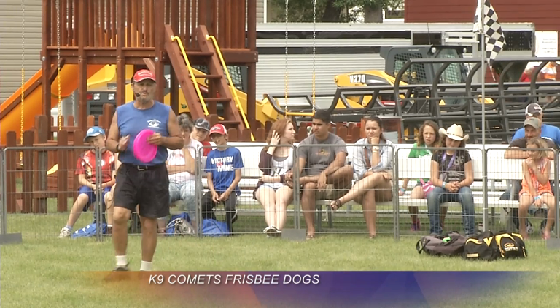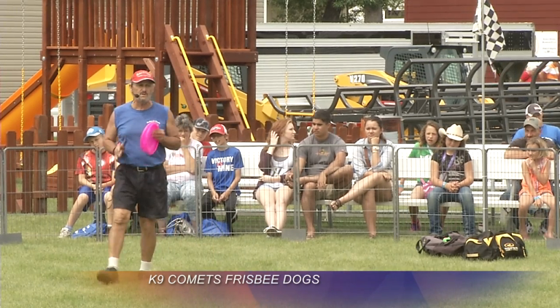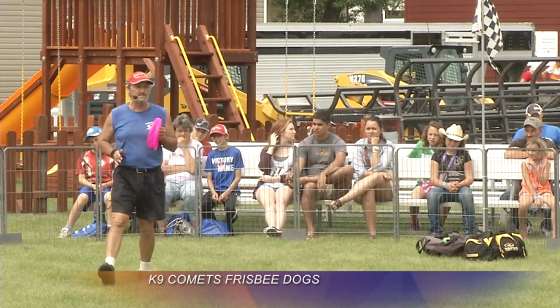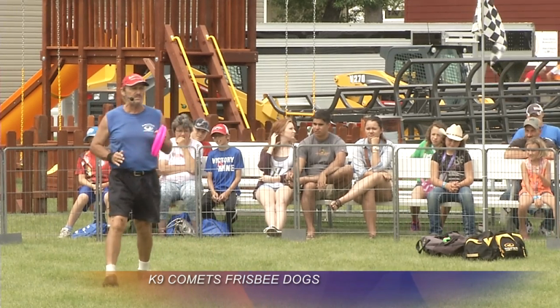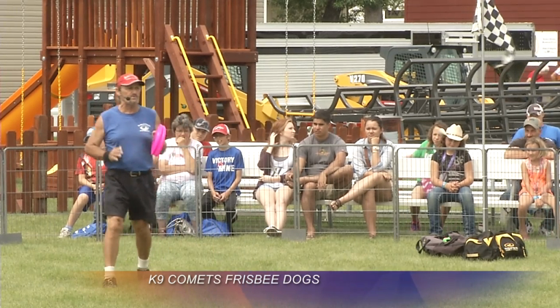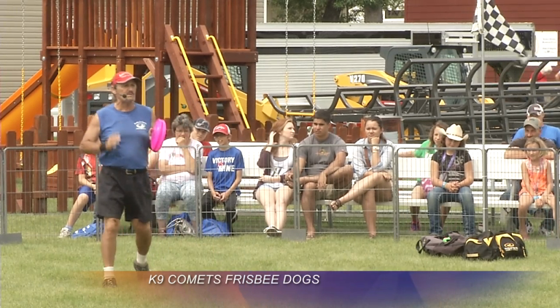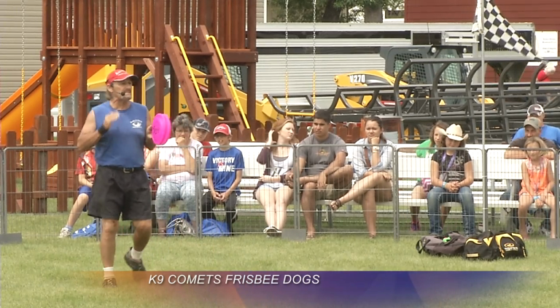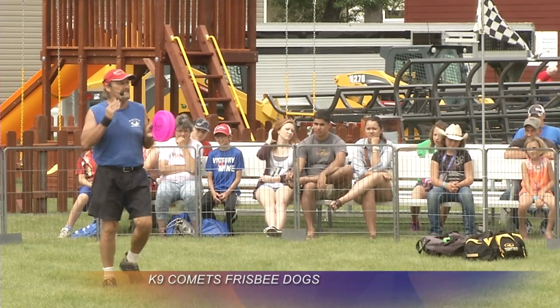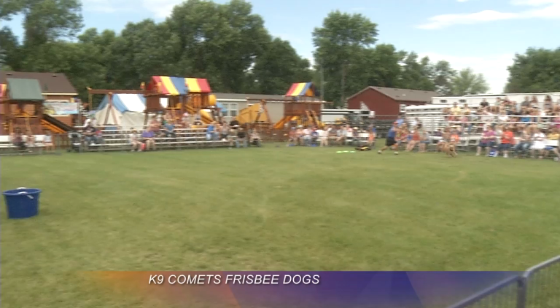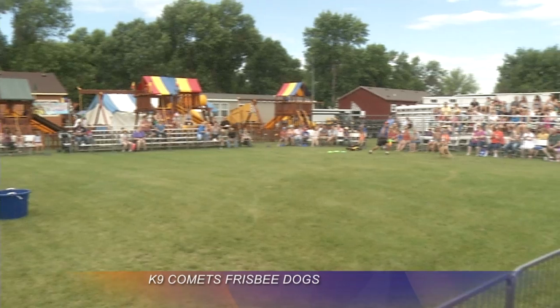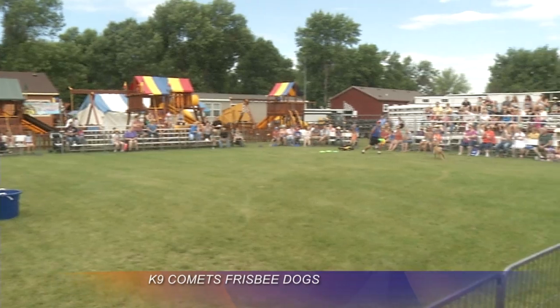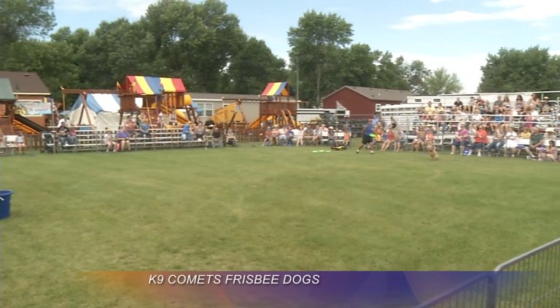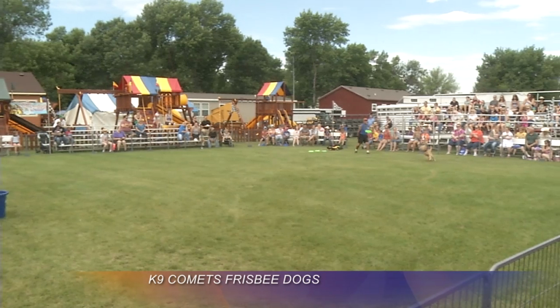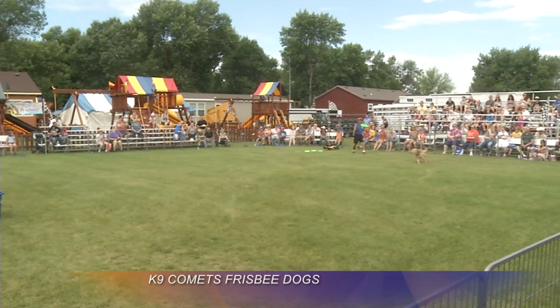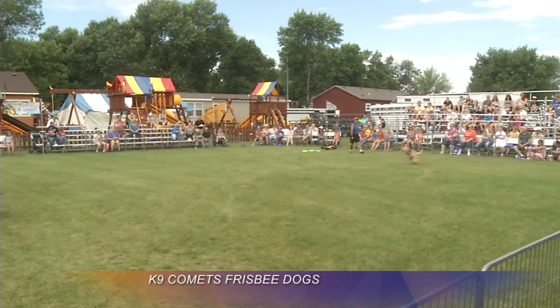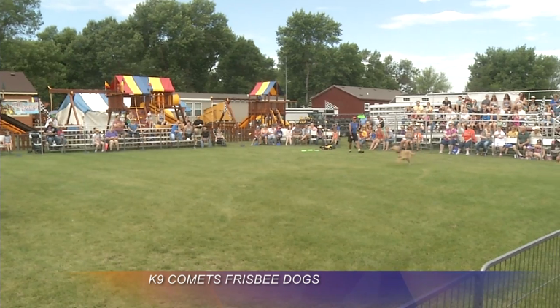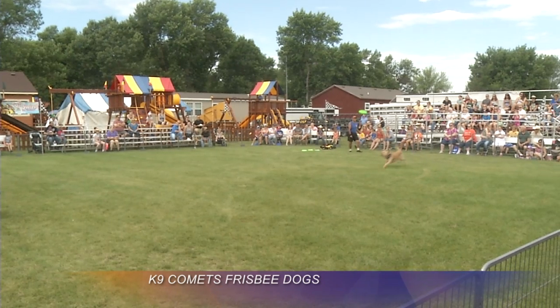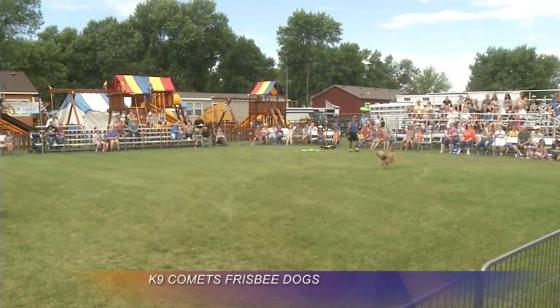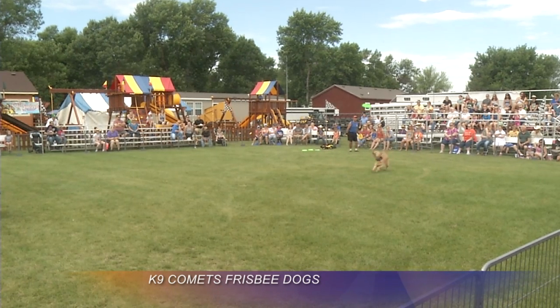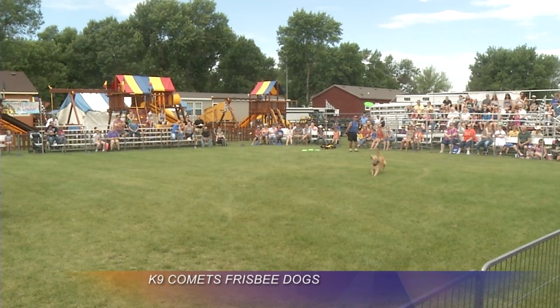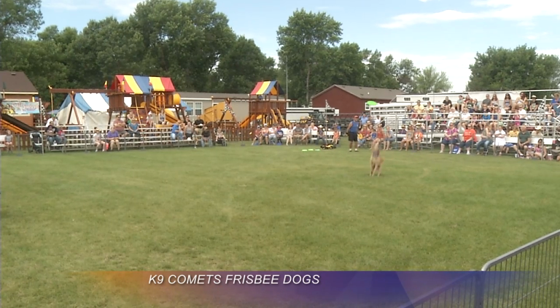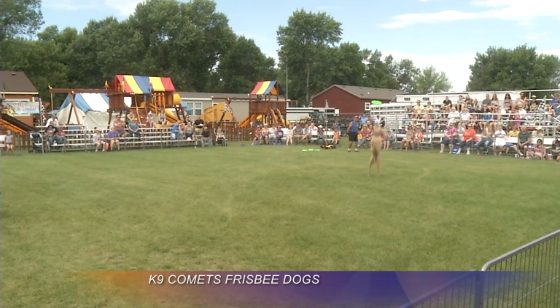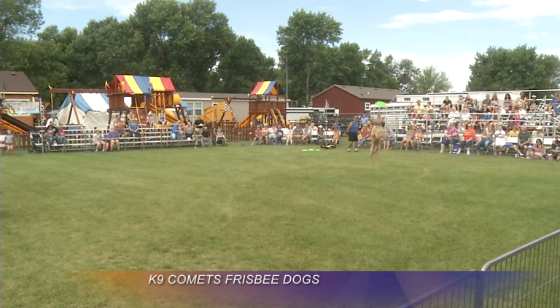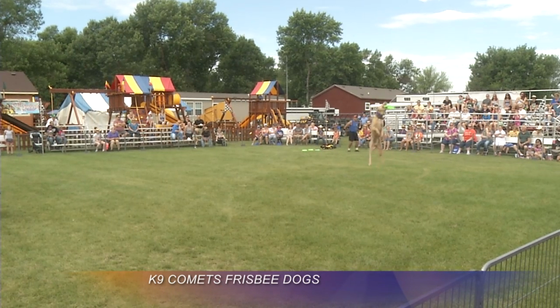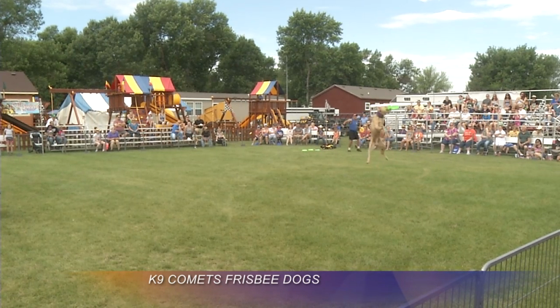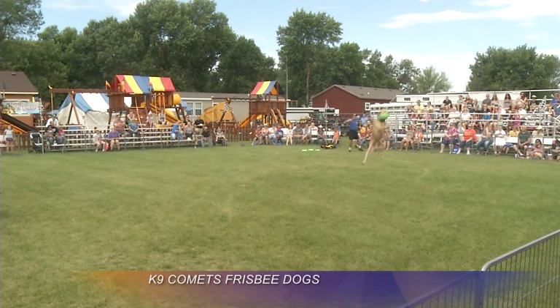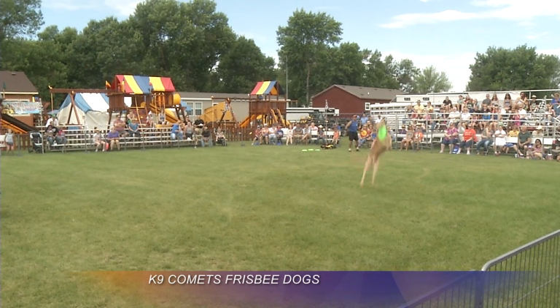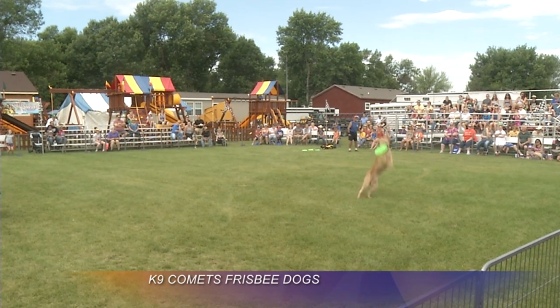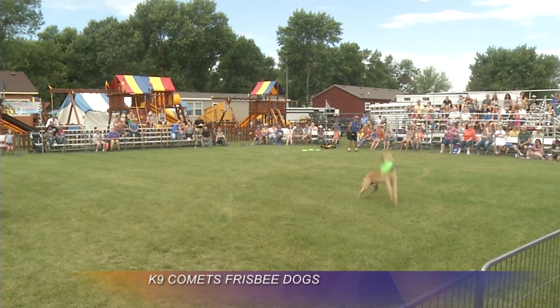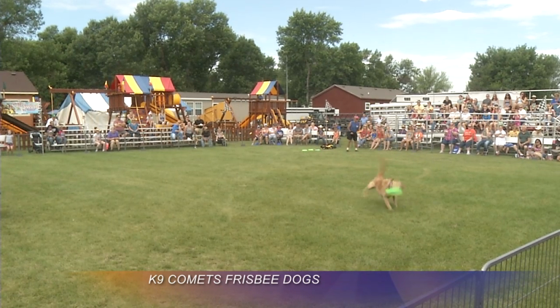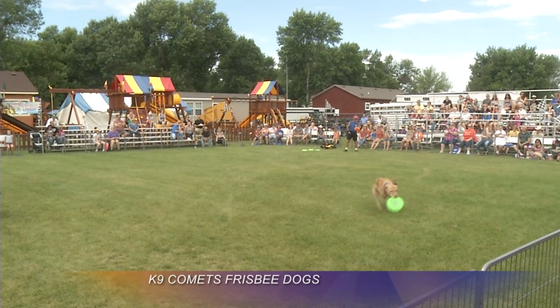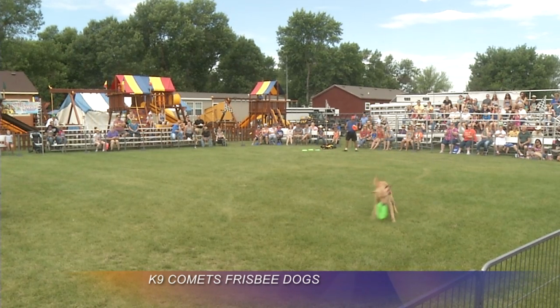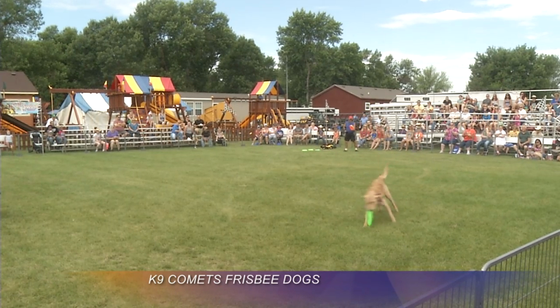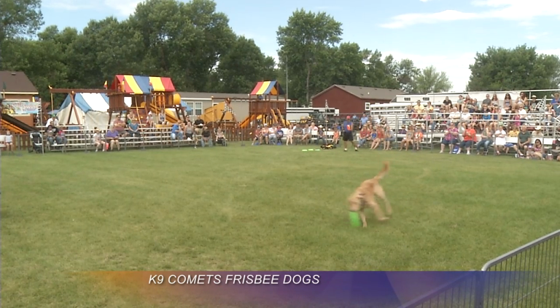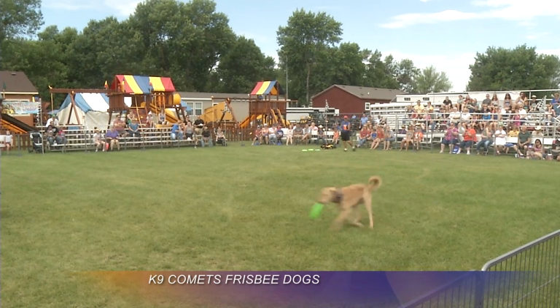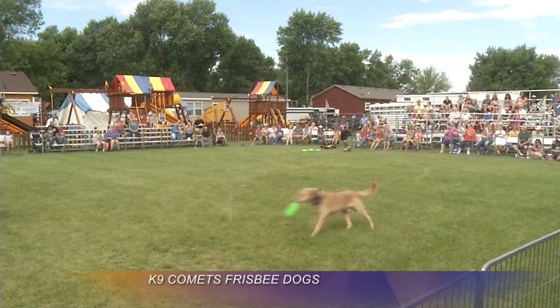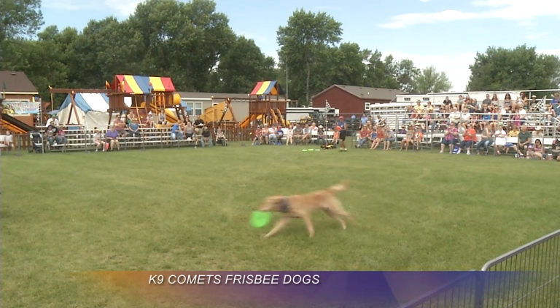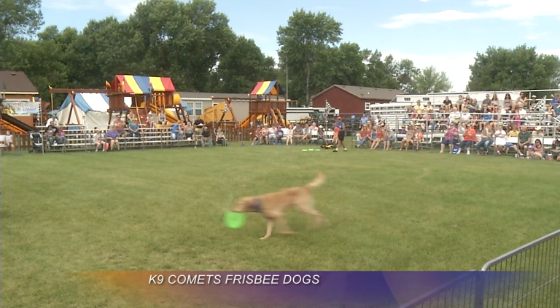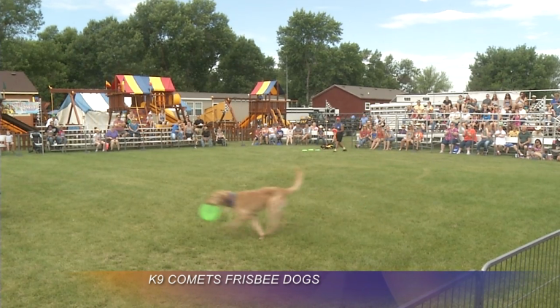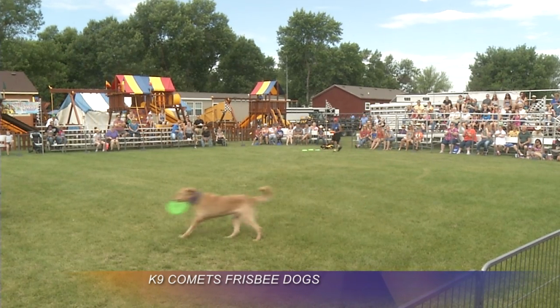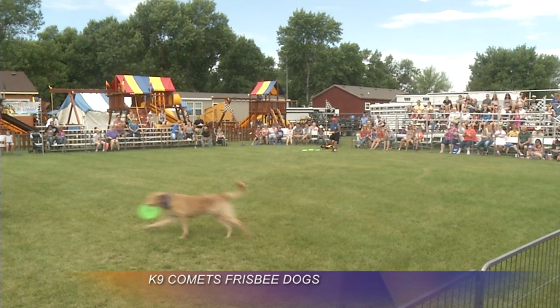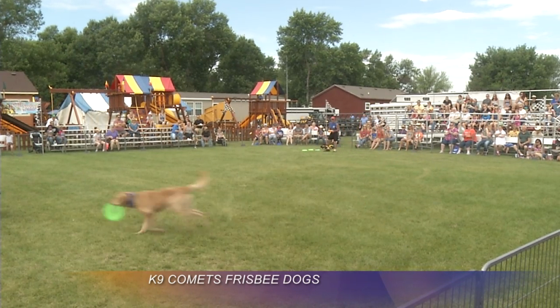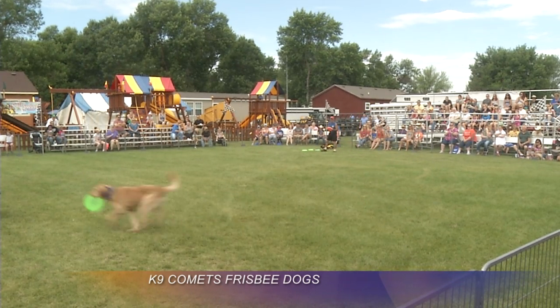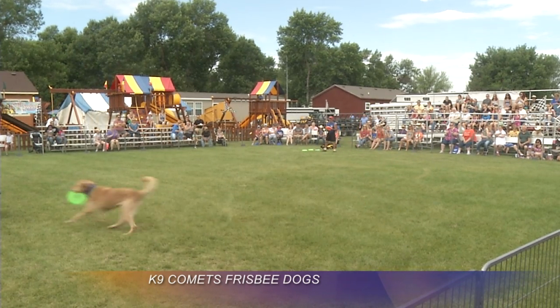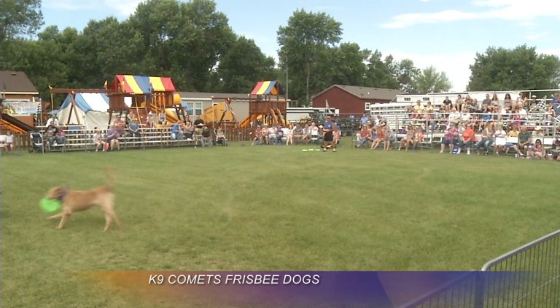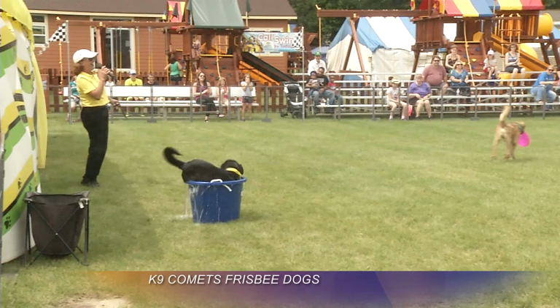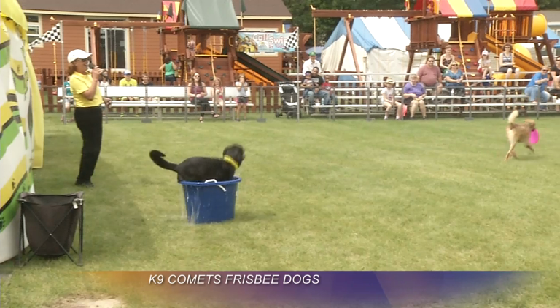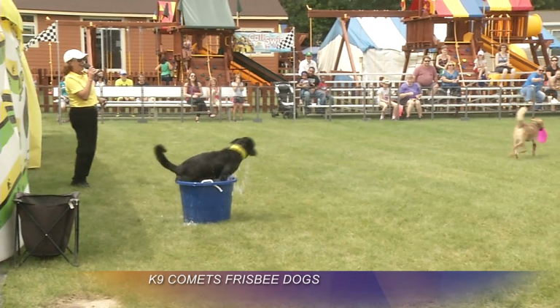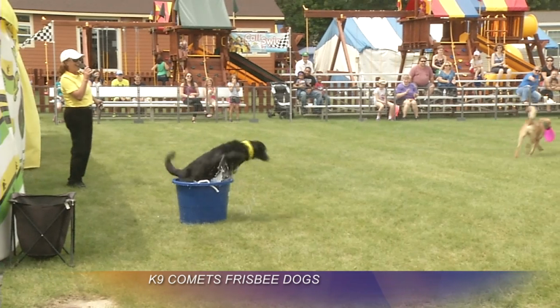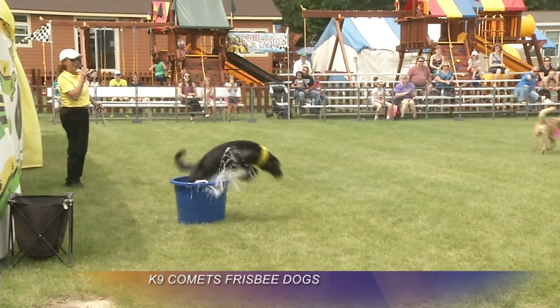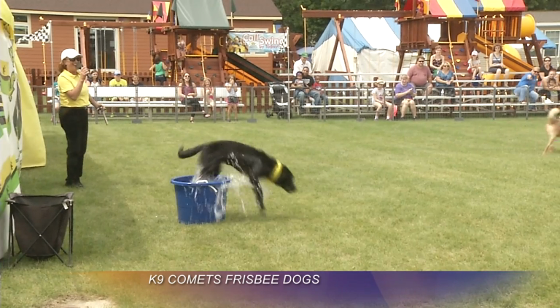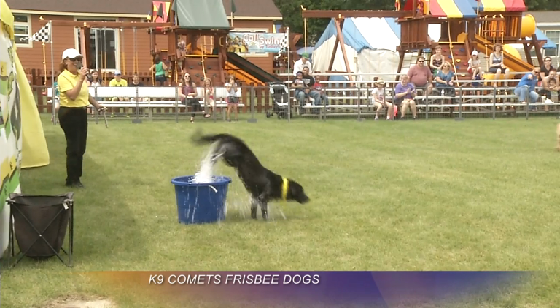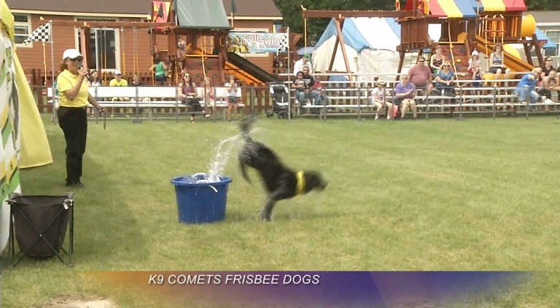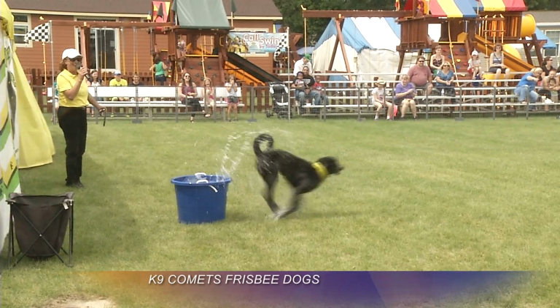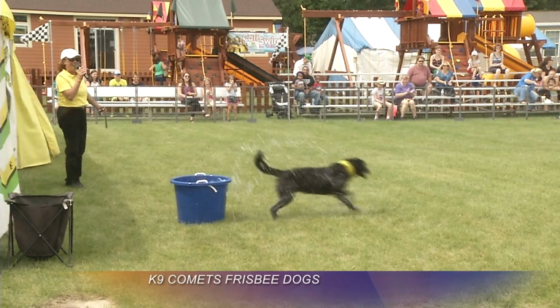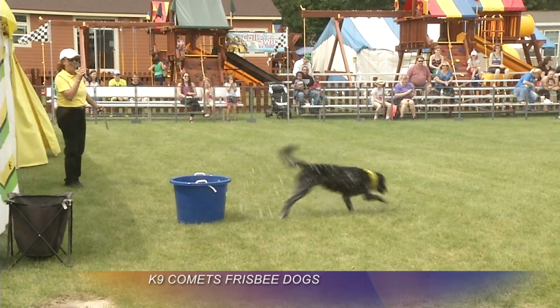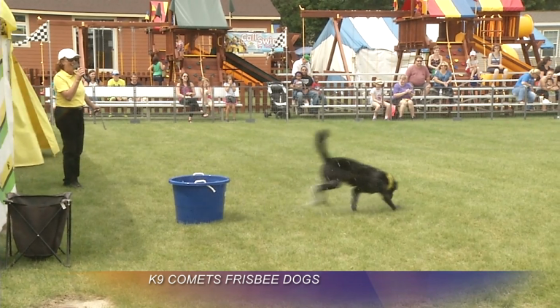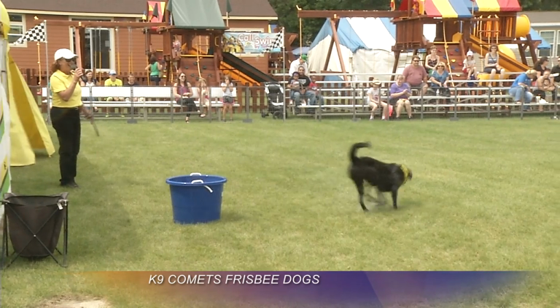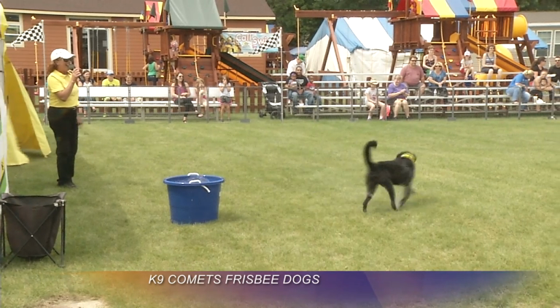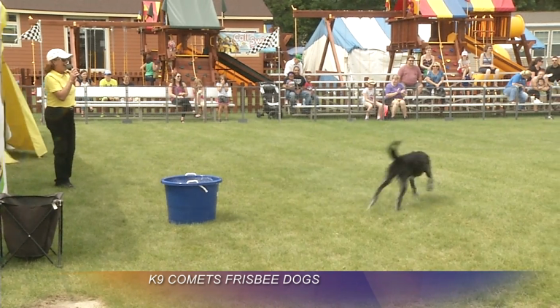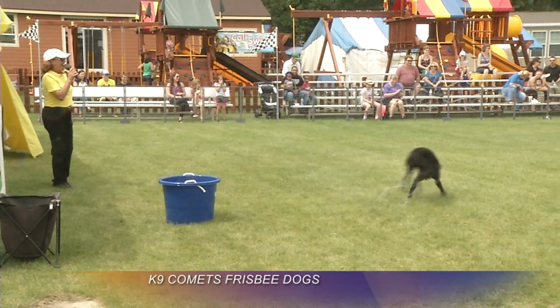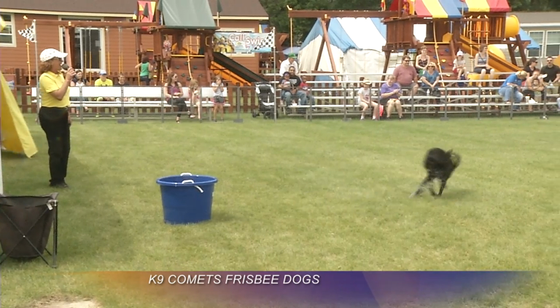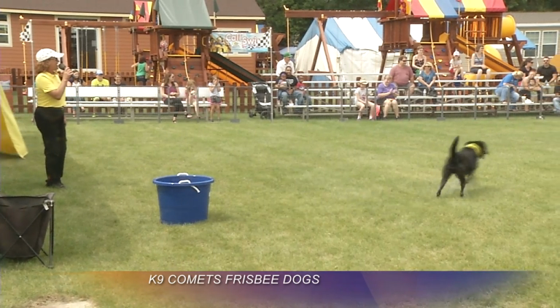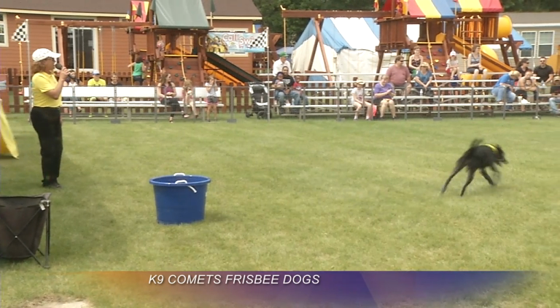The Canine Comets fly in a number of ways, but it only takes one second for you to notice. In Minot, Alexis Arthur, KX News.